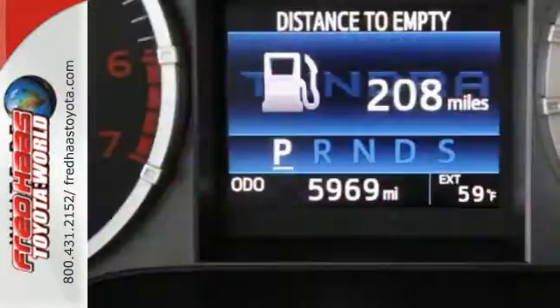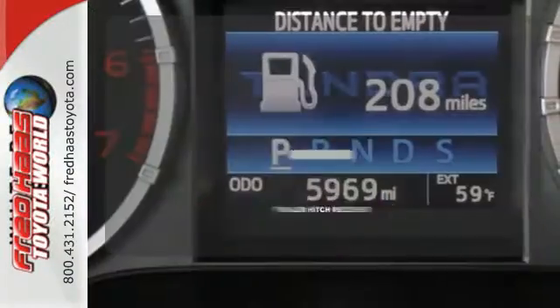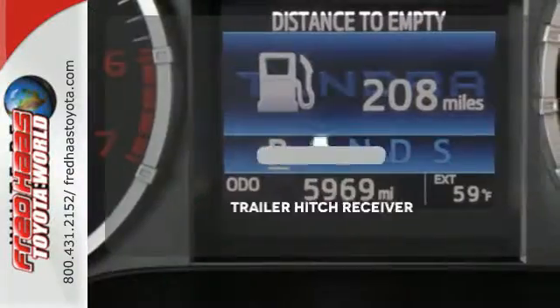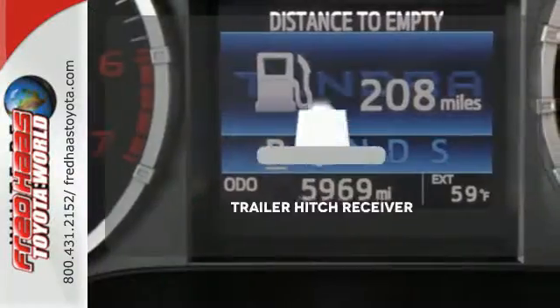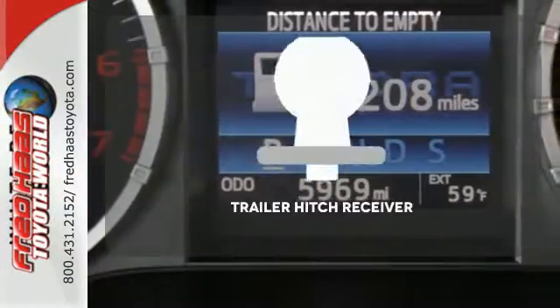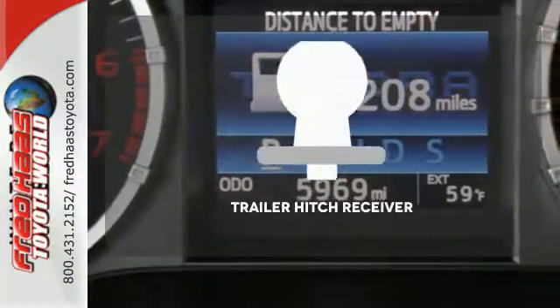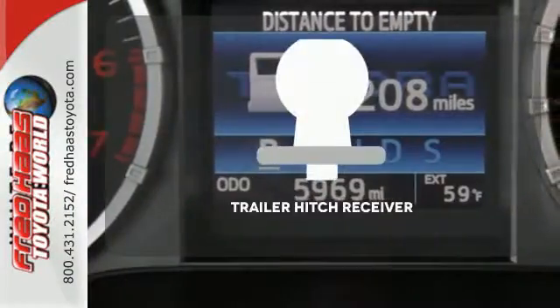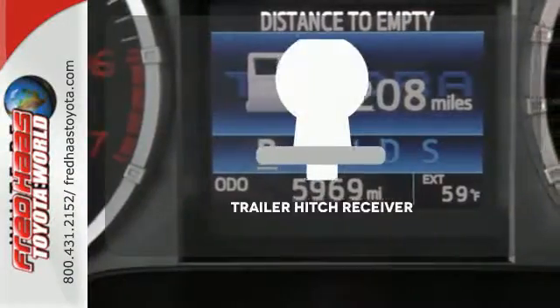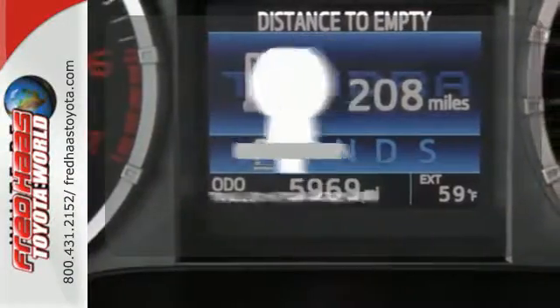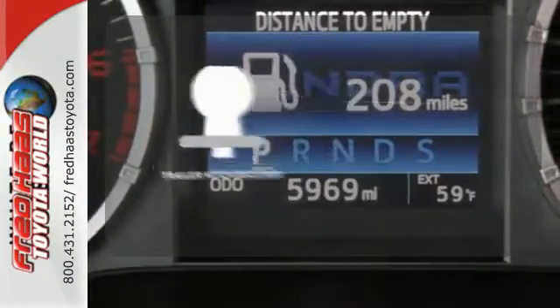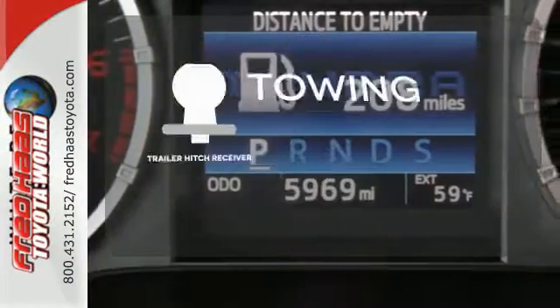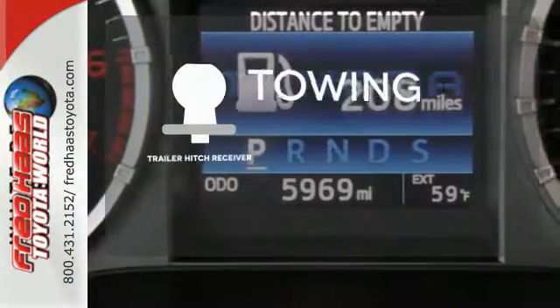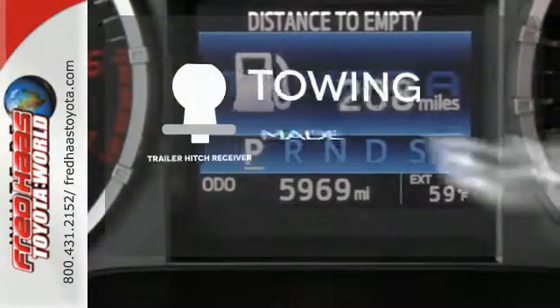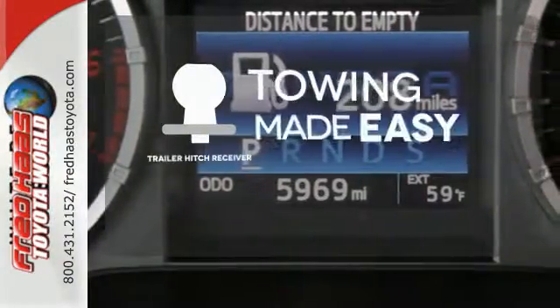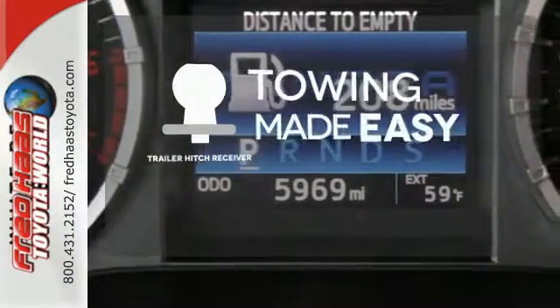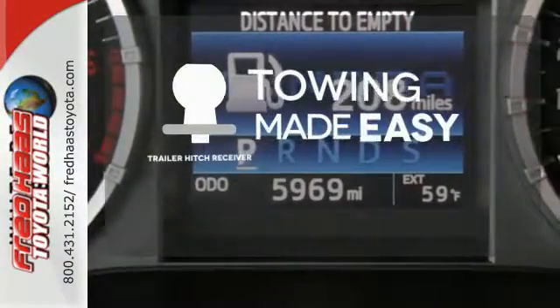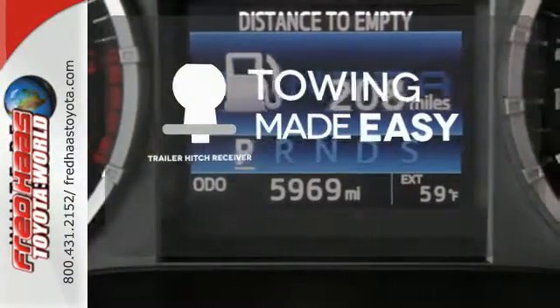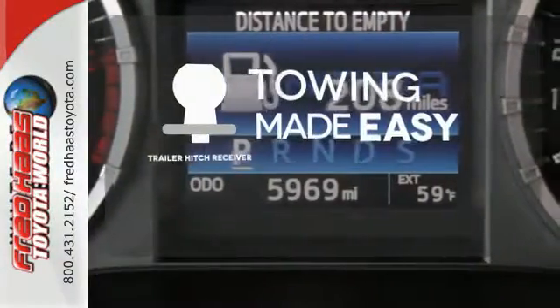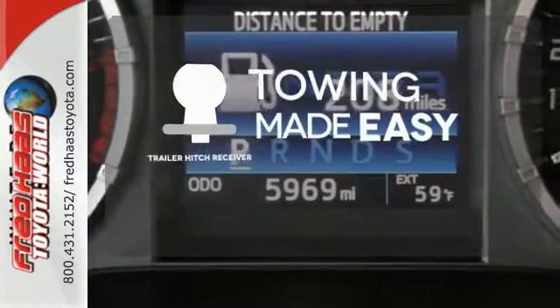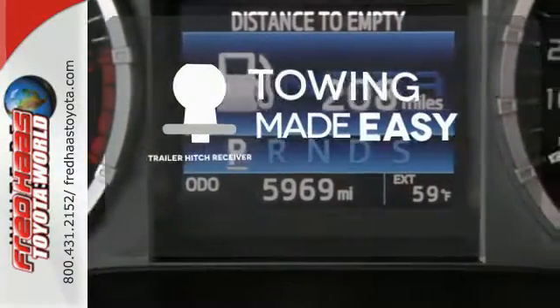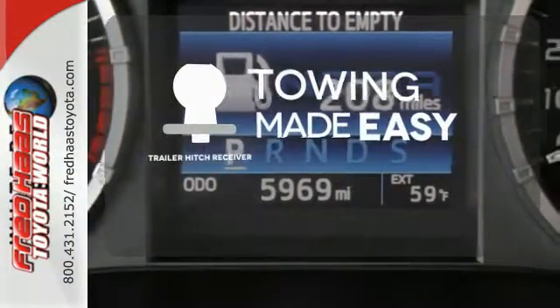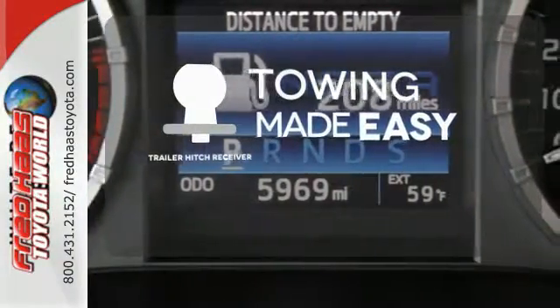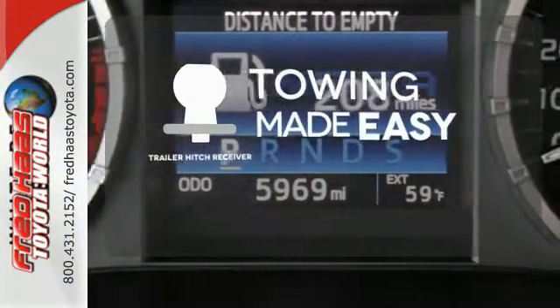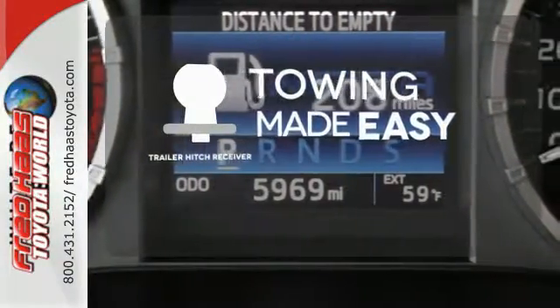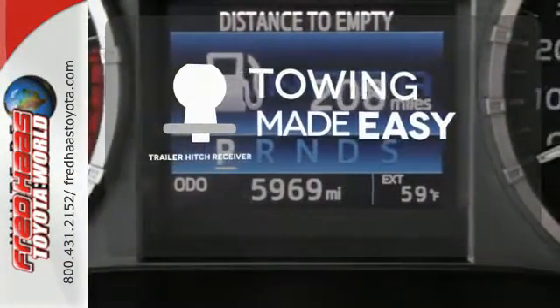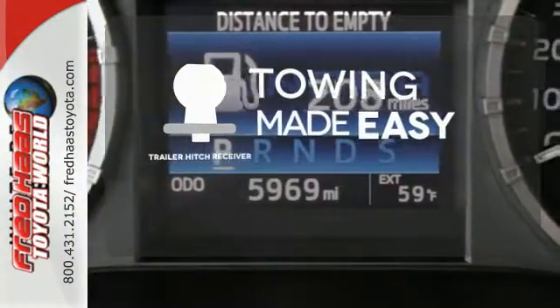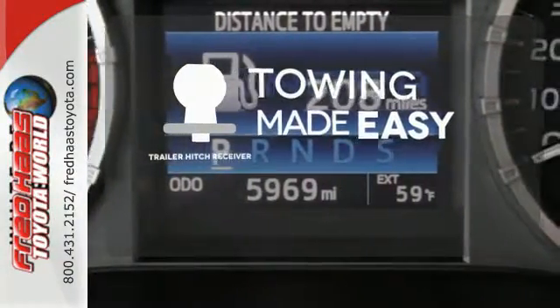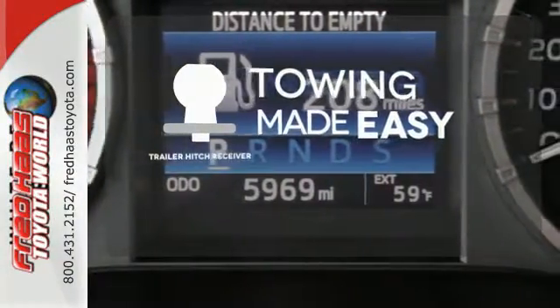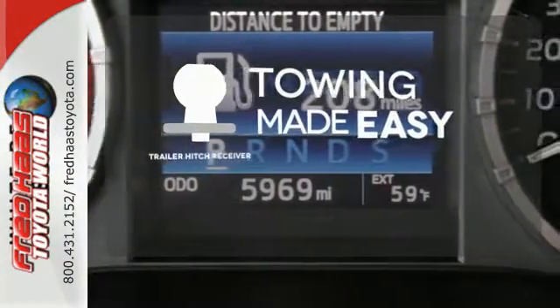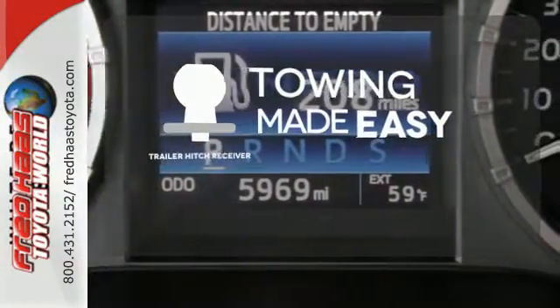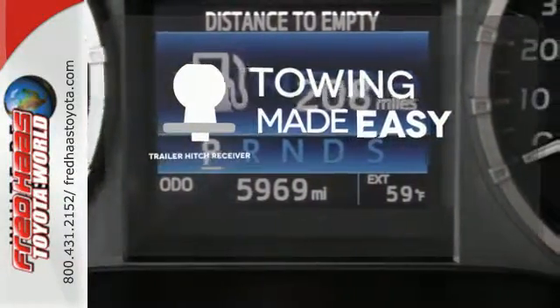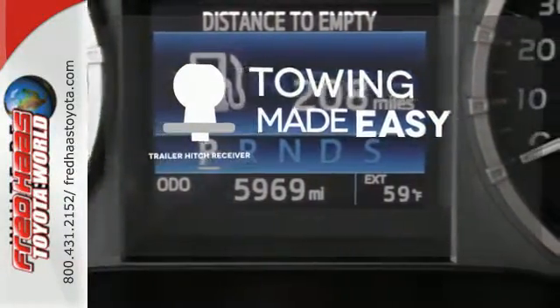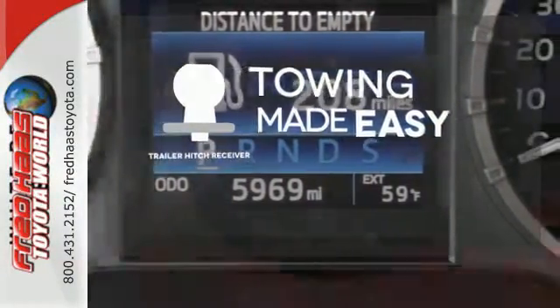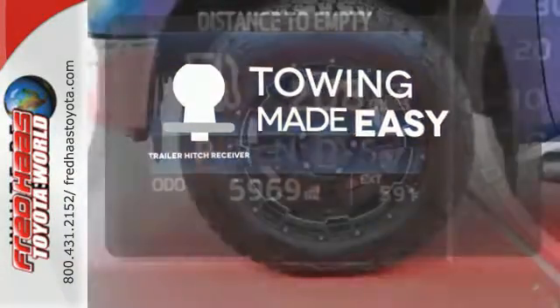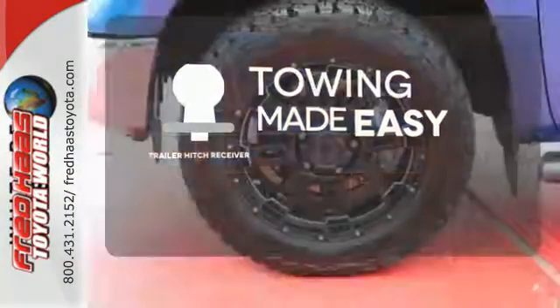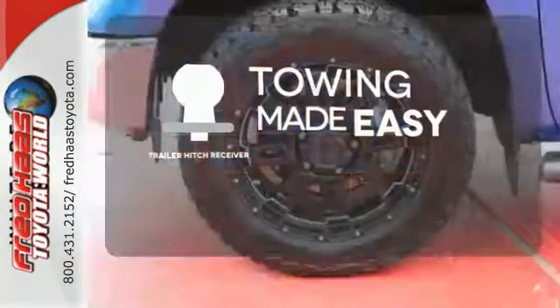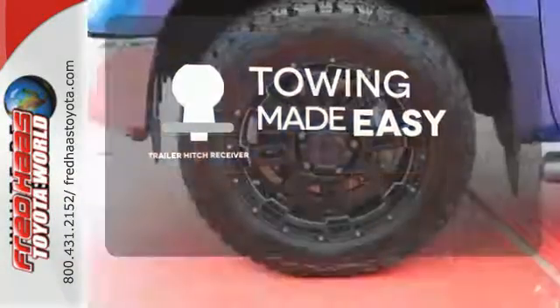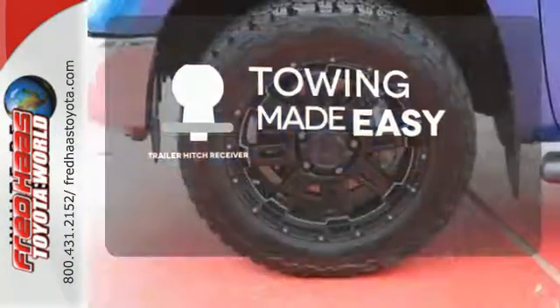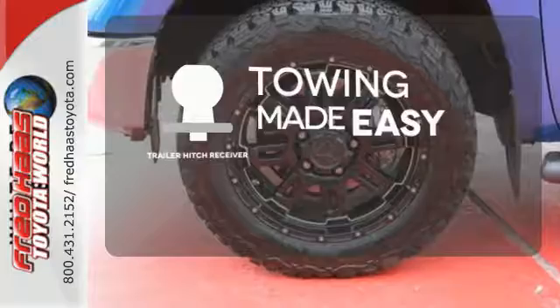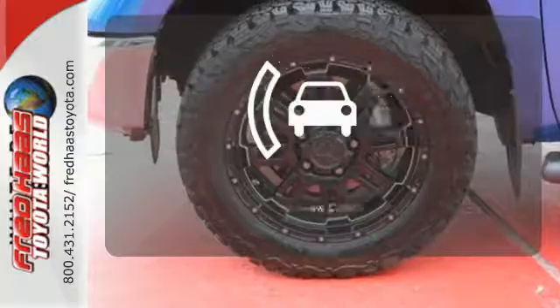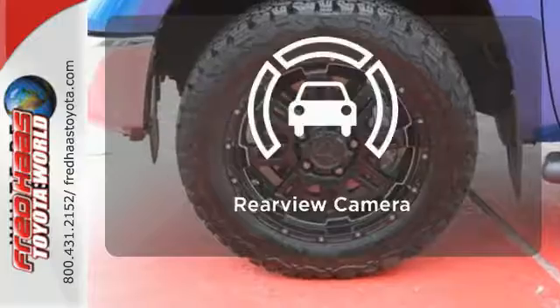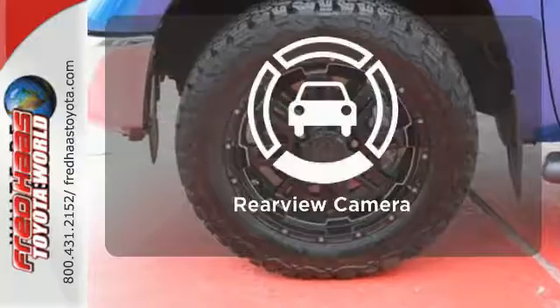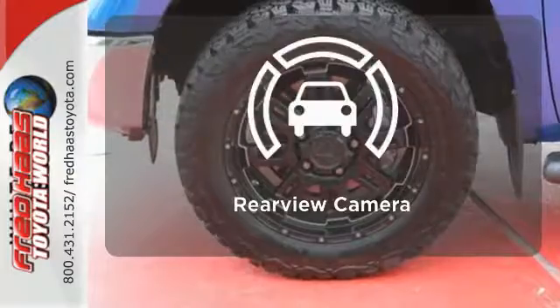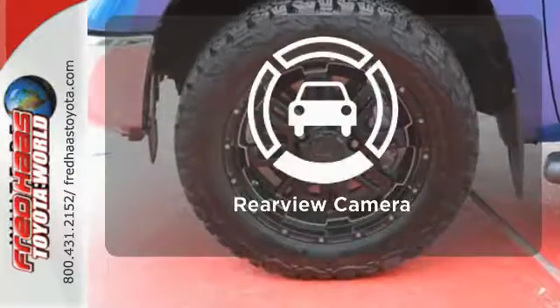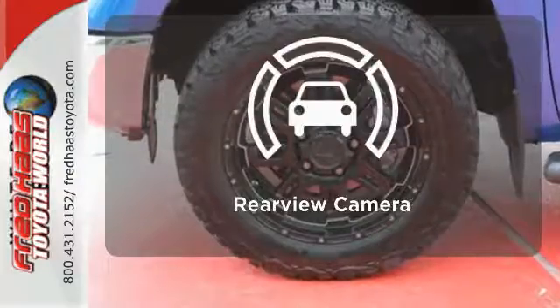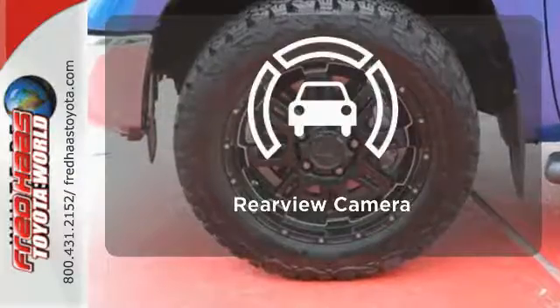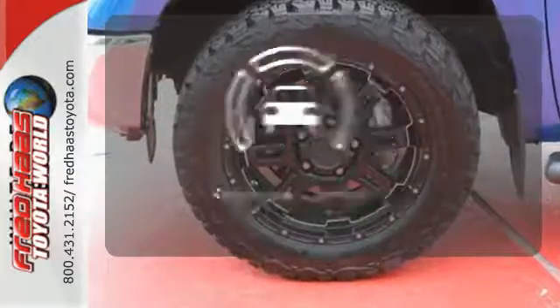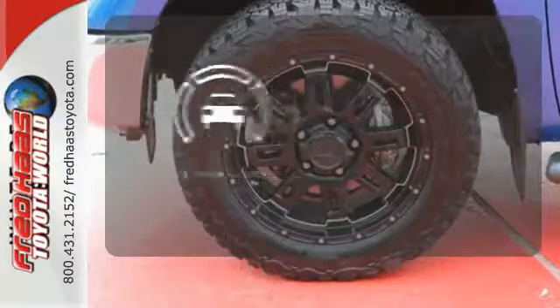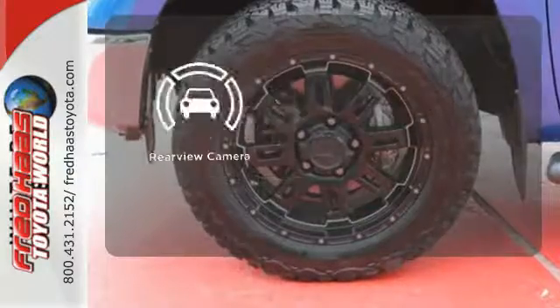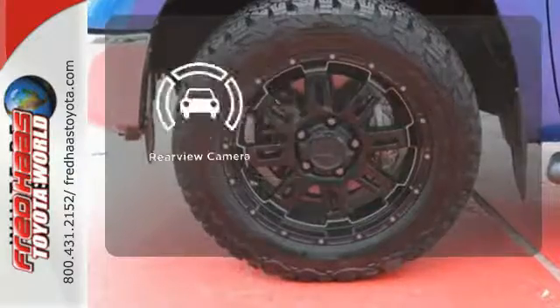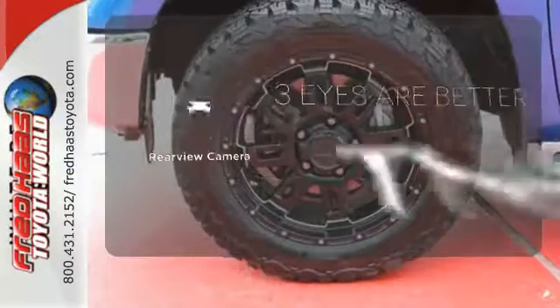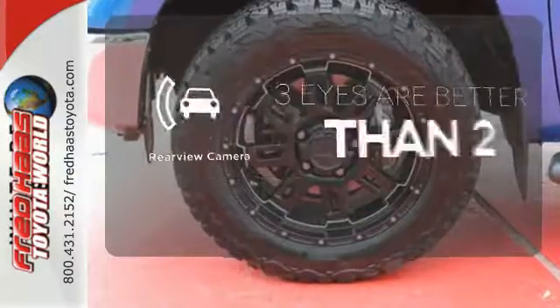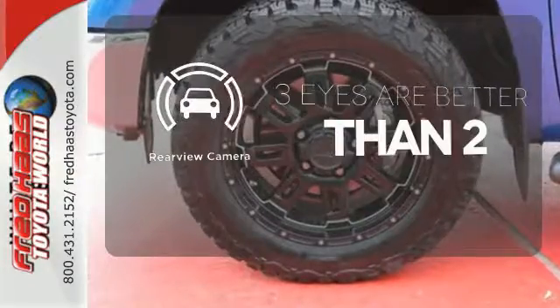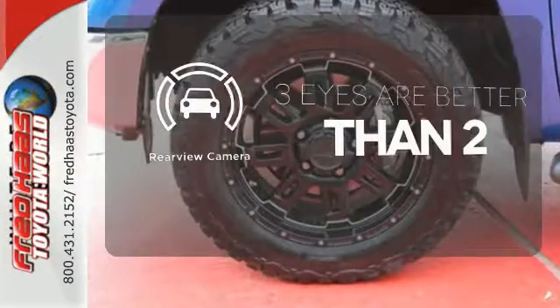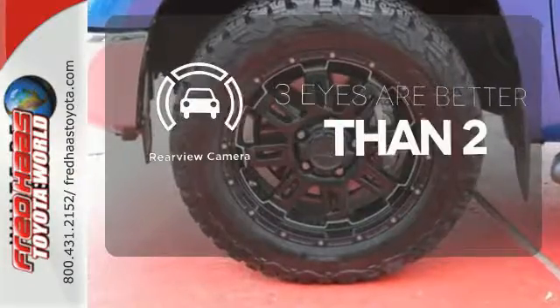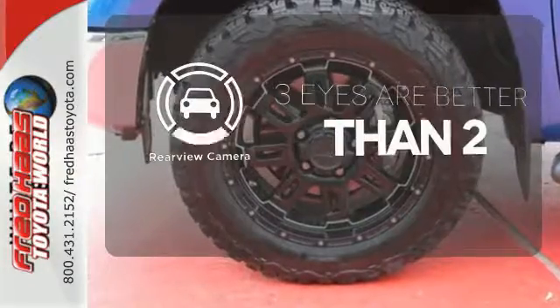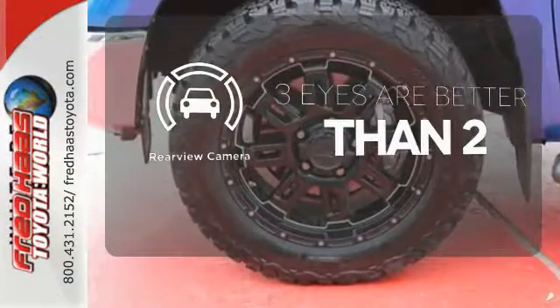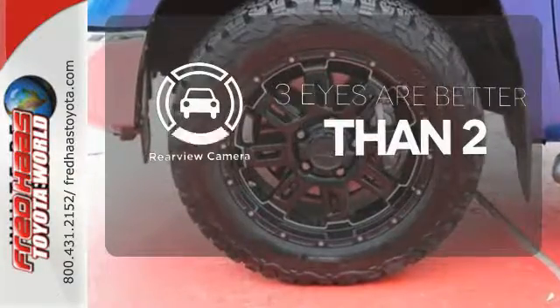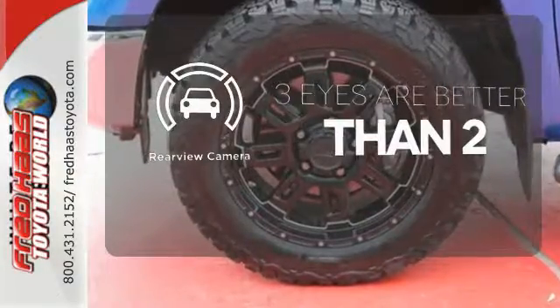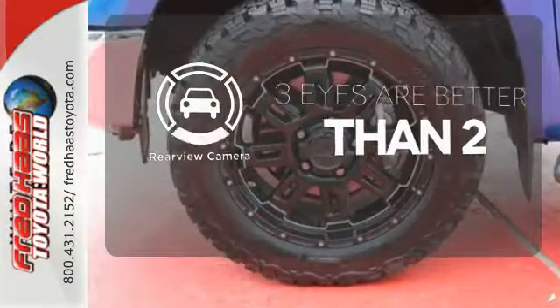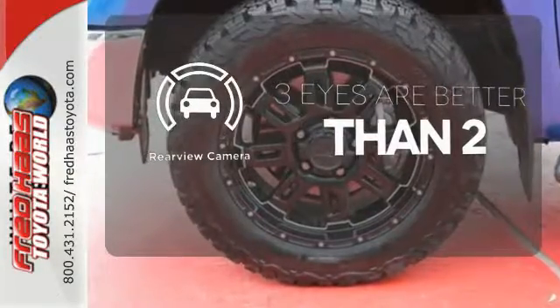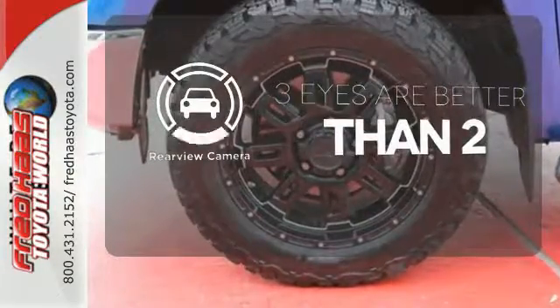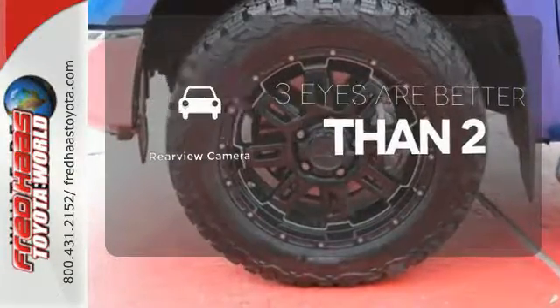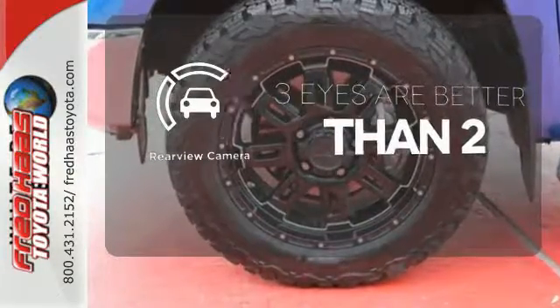The trailer hitch receiver is a must-have to tackle any project. The backup camera gives you a clear picture of what's behind you.